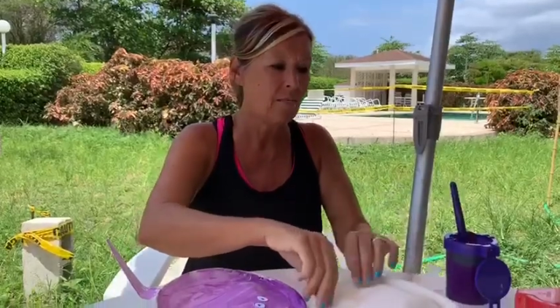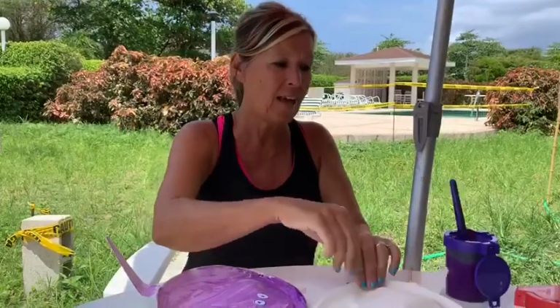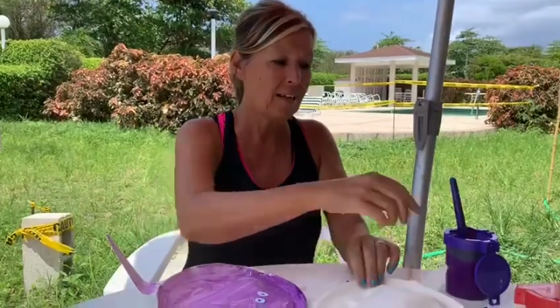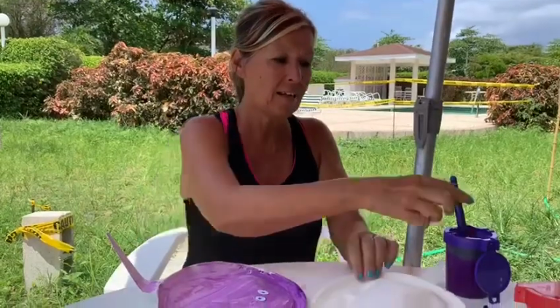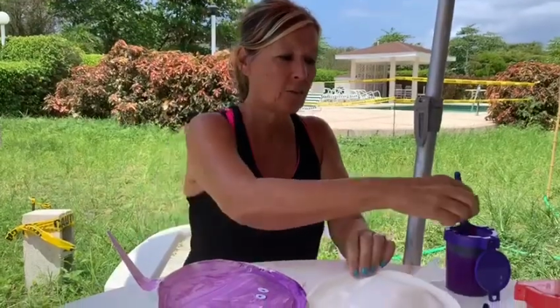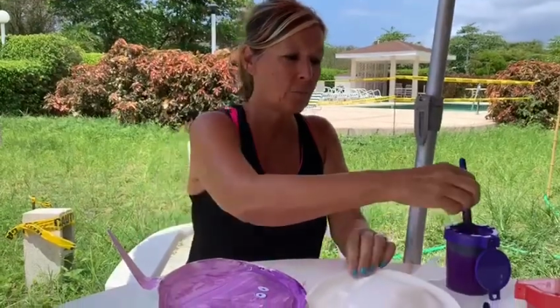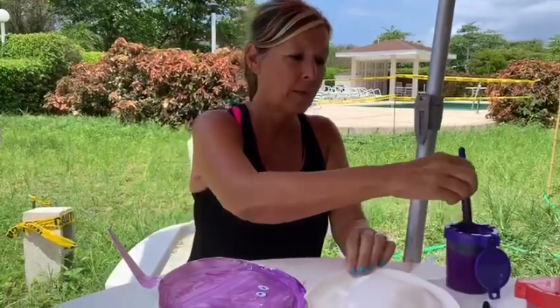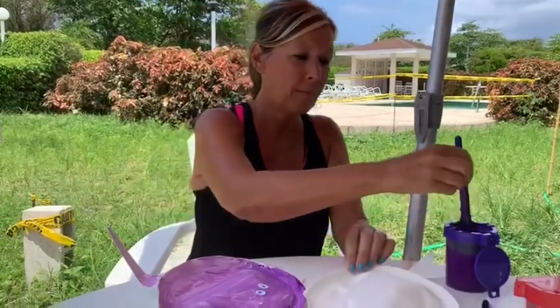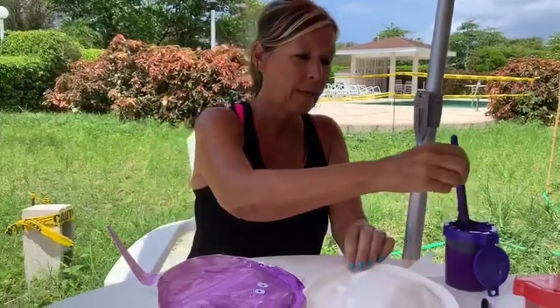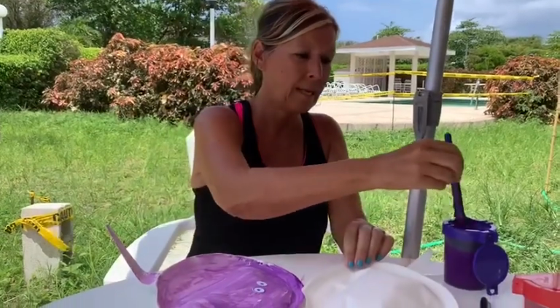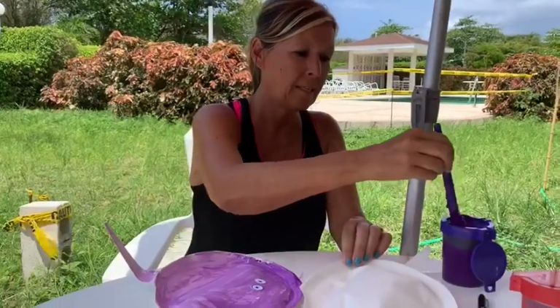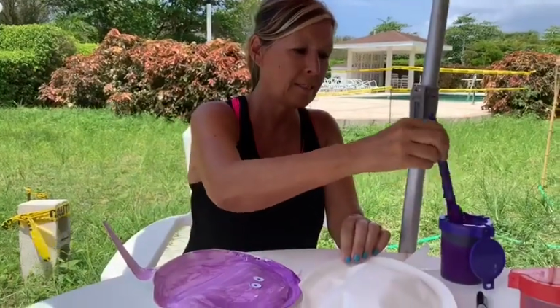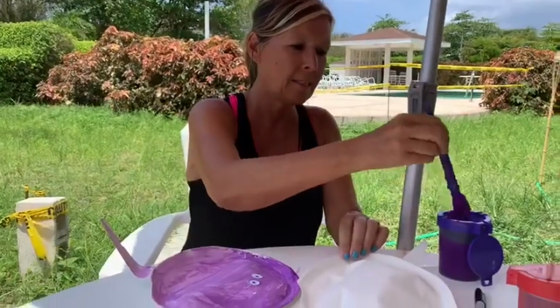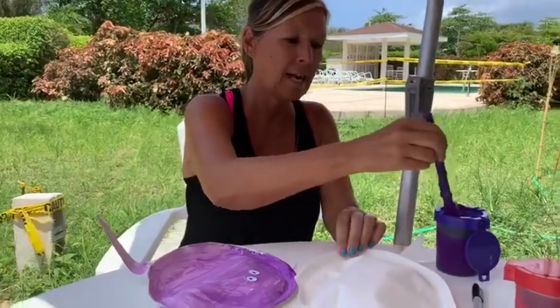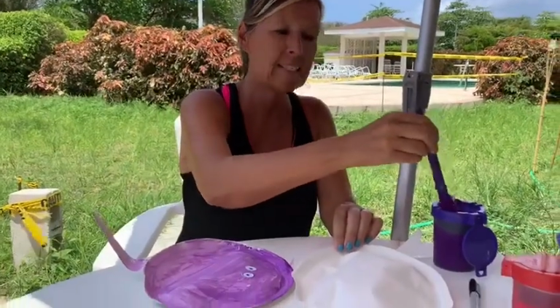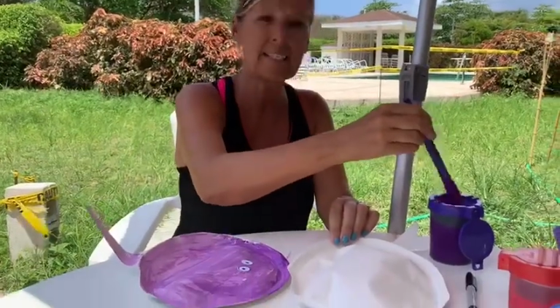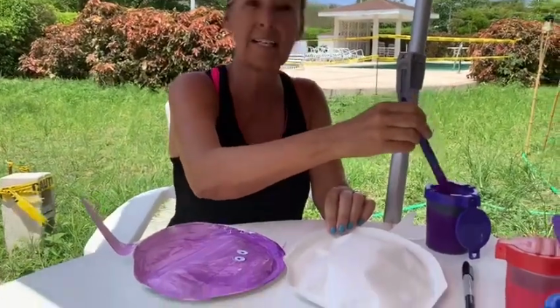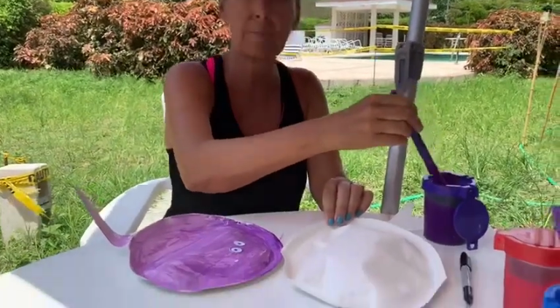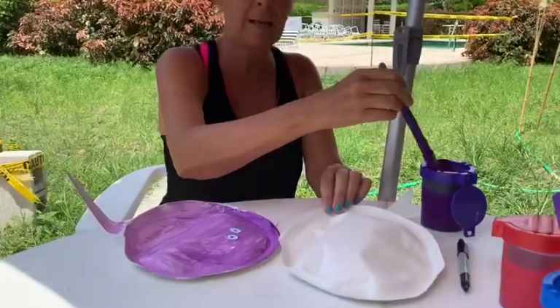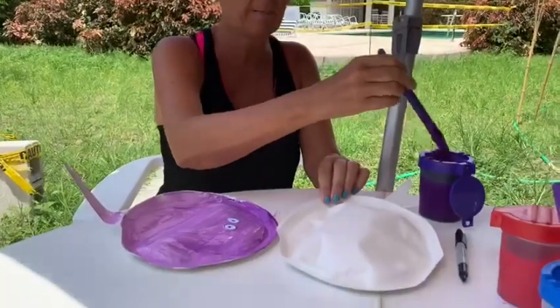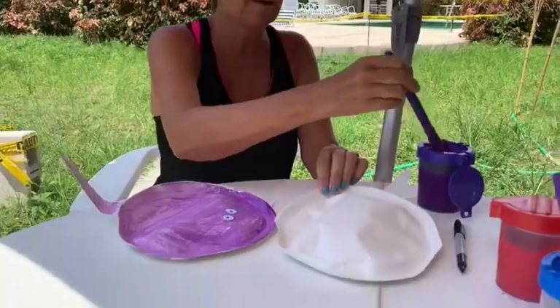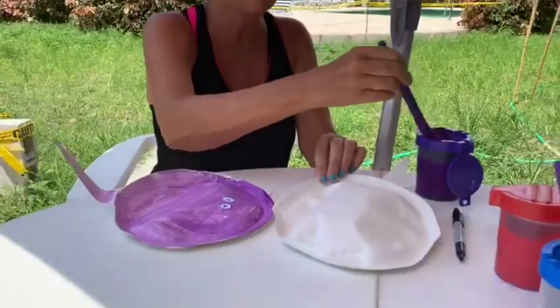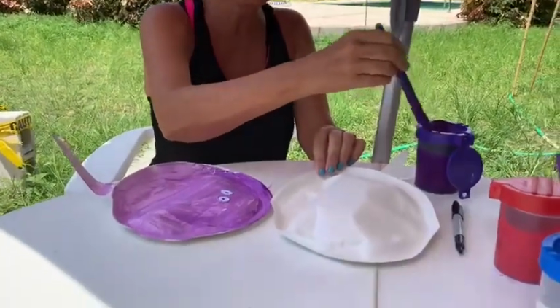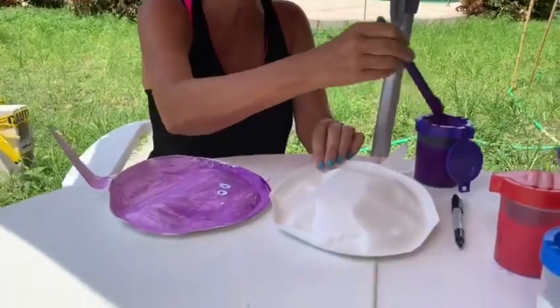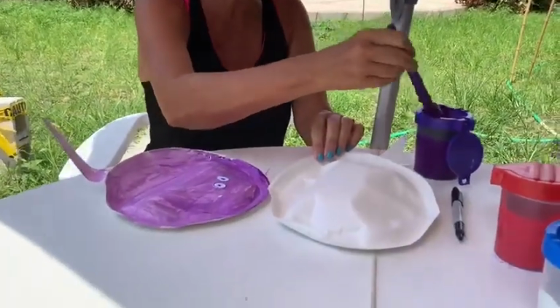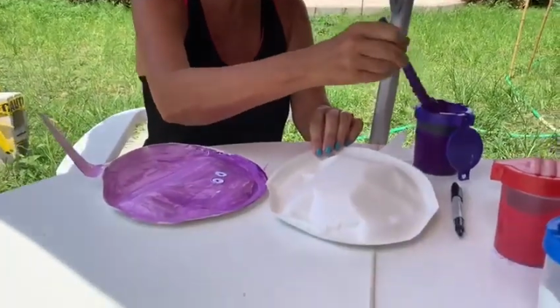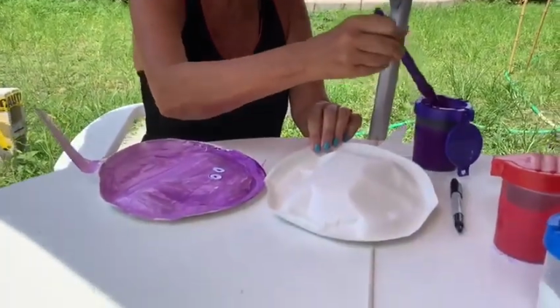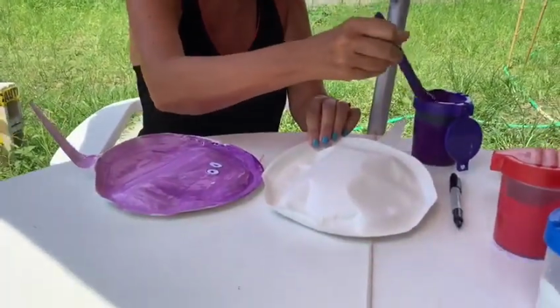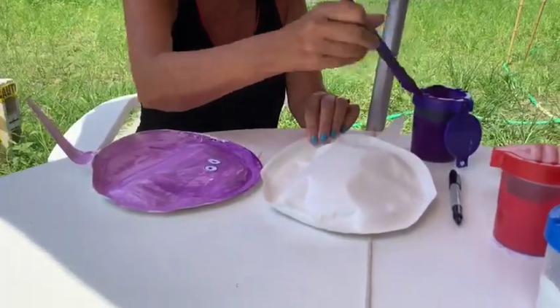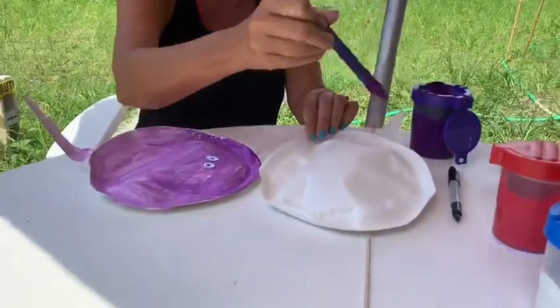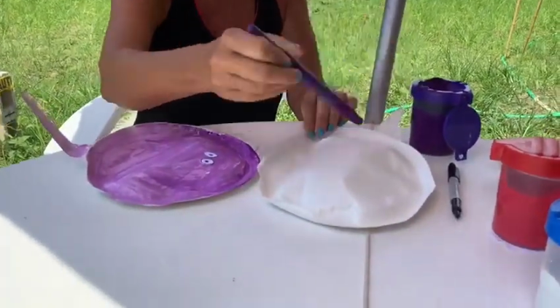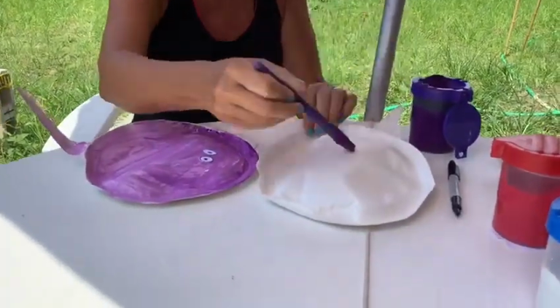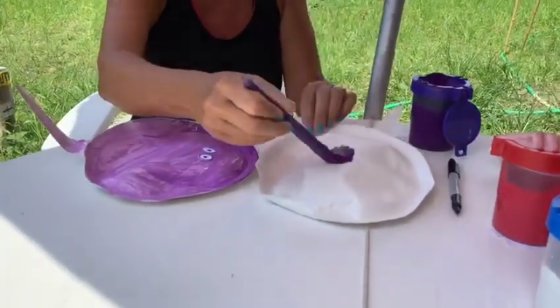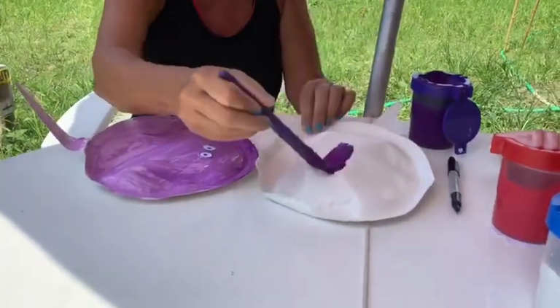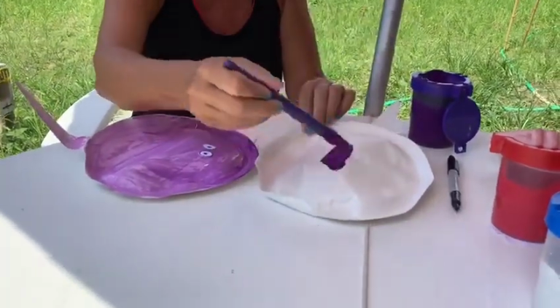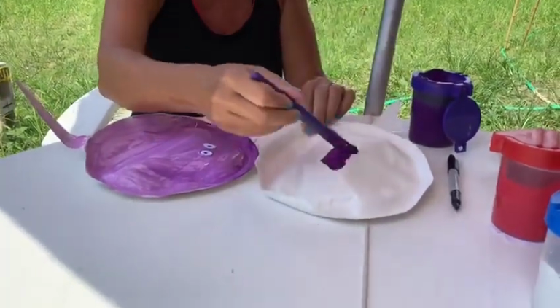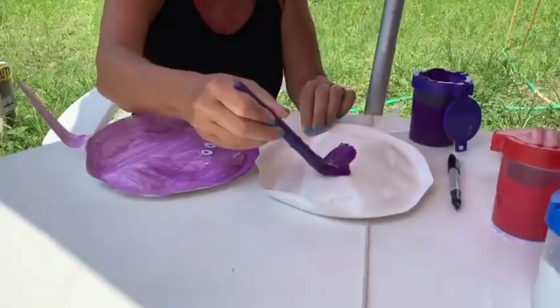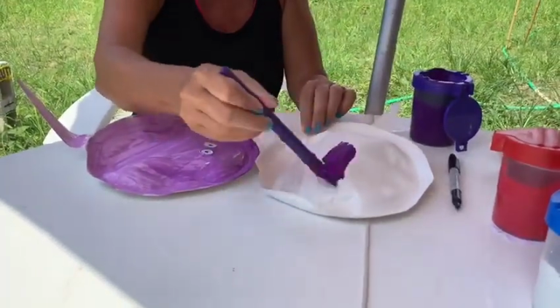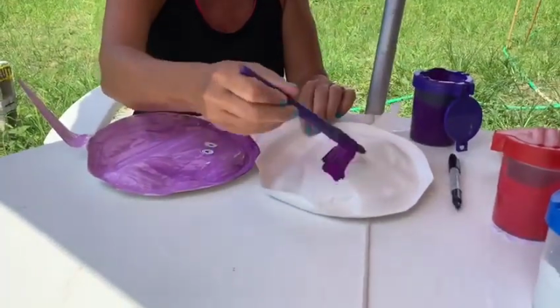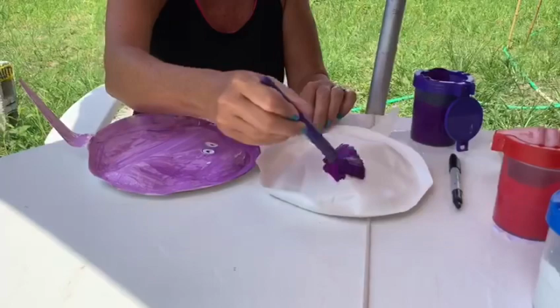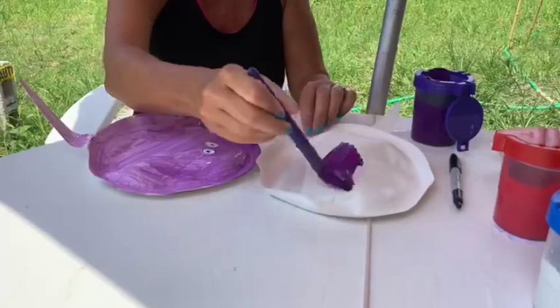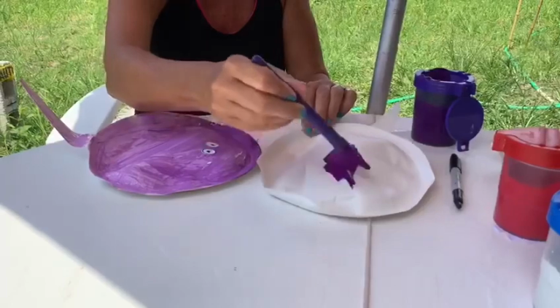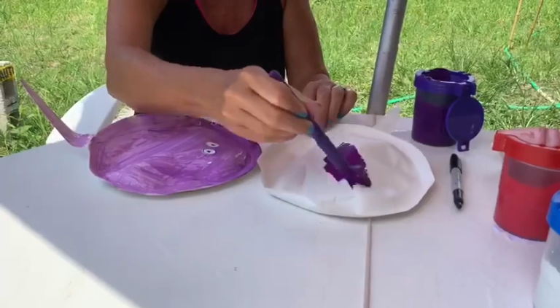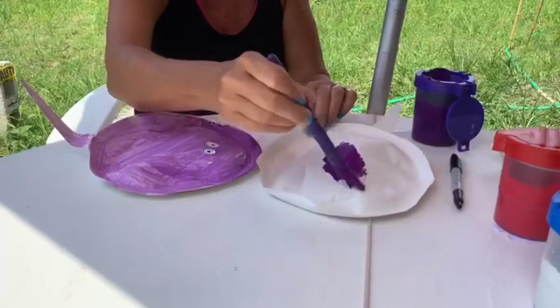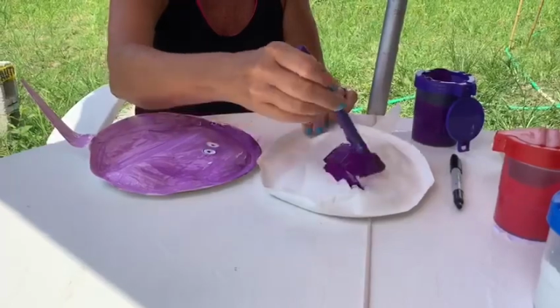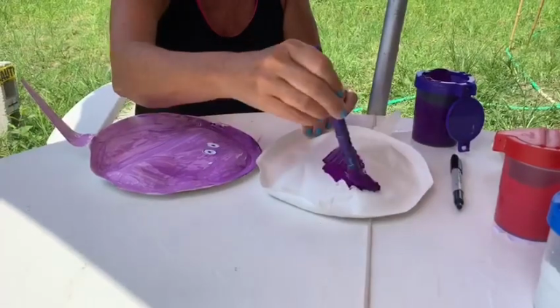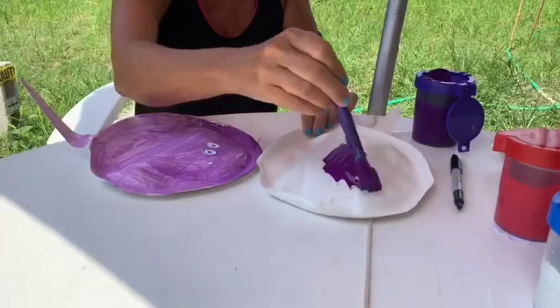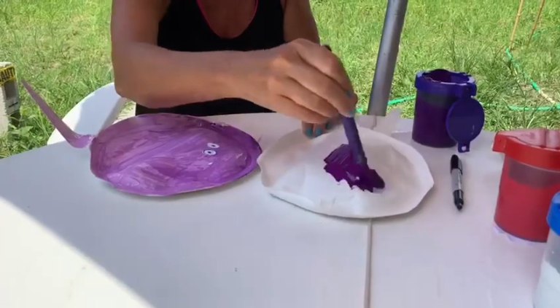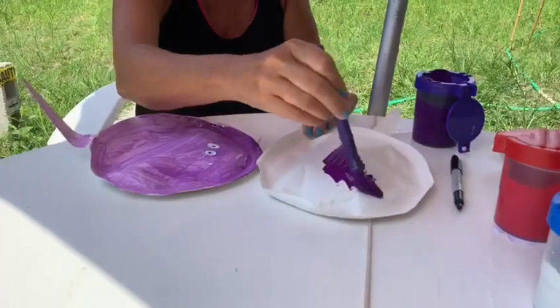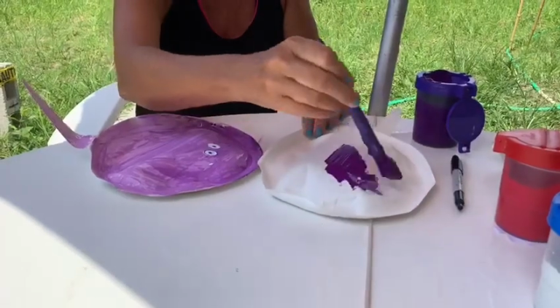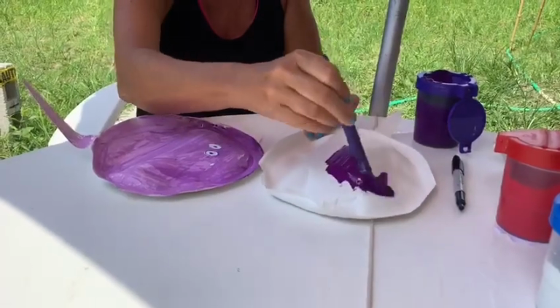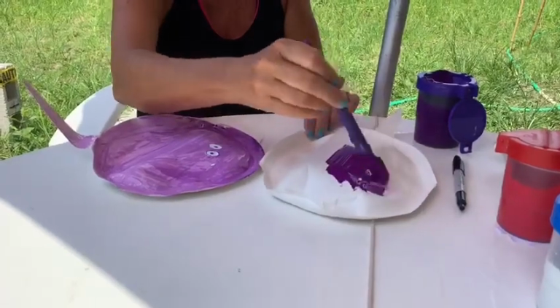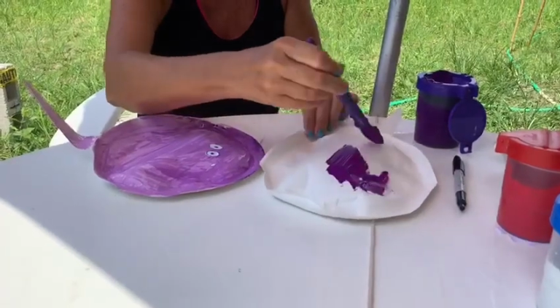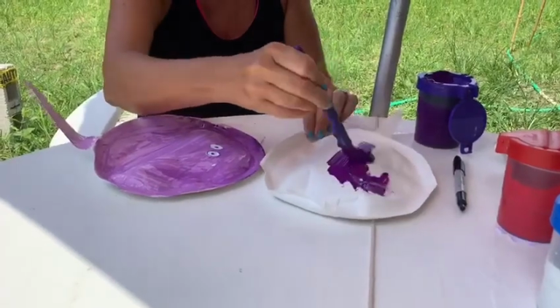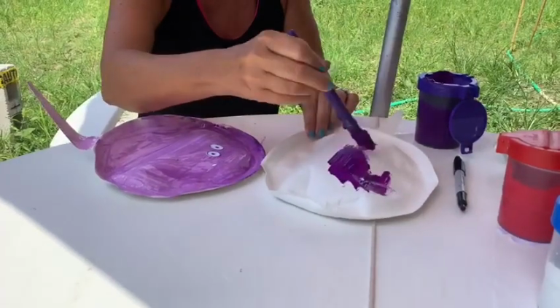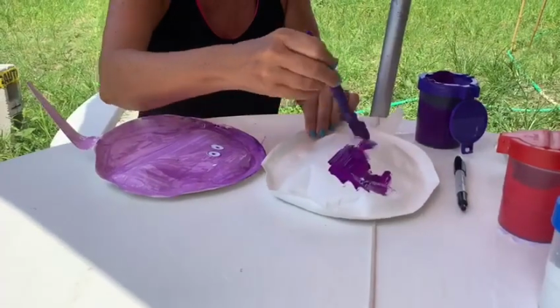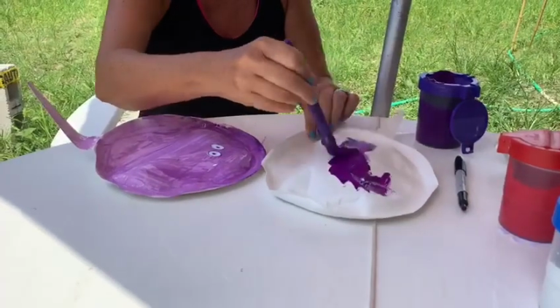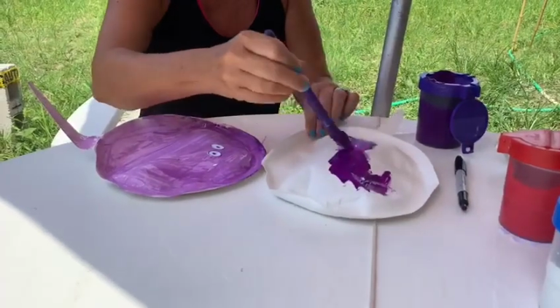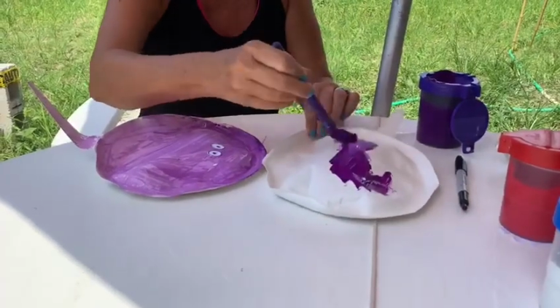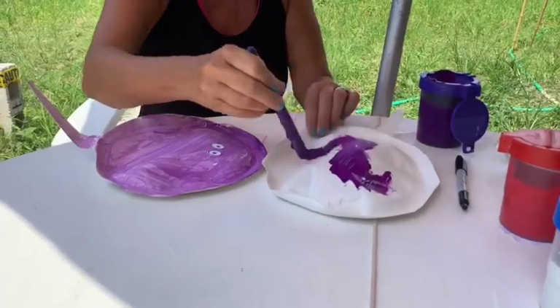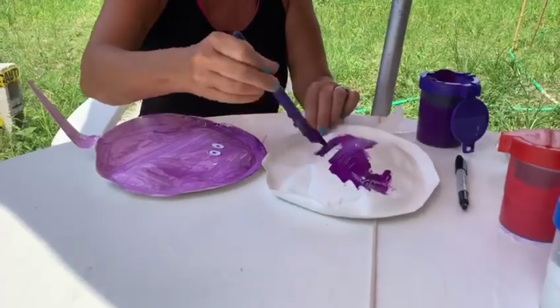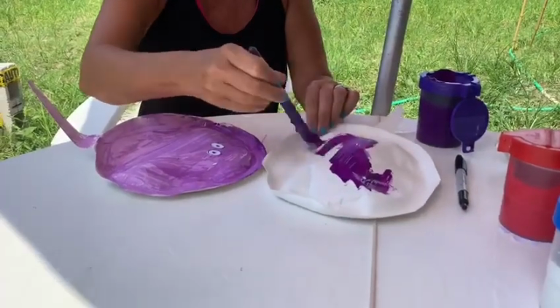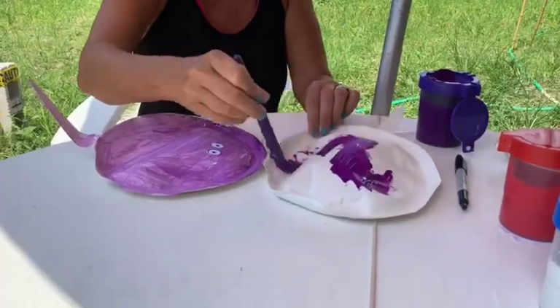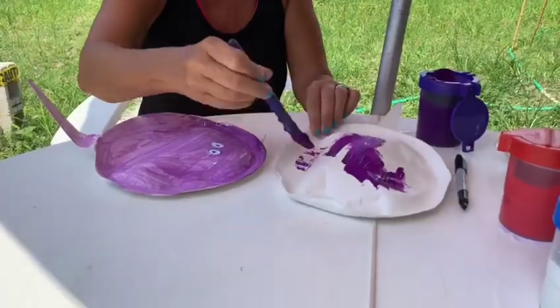Then I took my paint. I decided to paint mine purple and I painted my stingray all over.